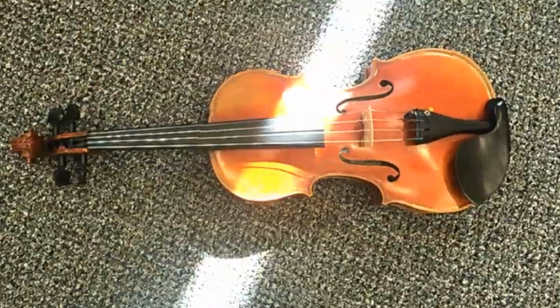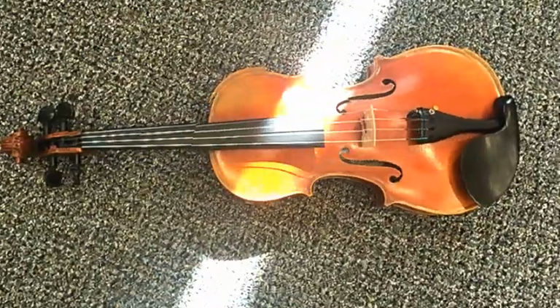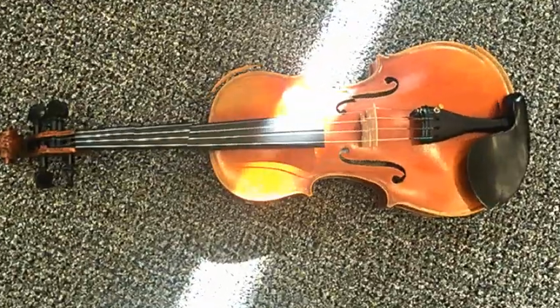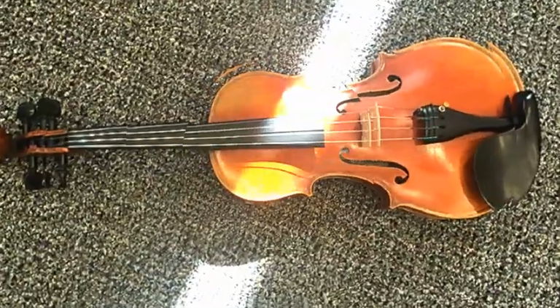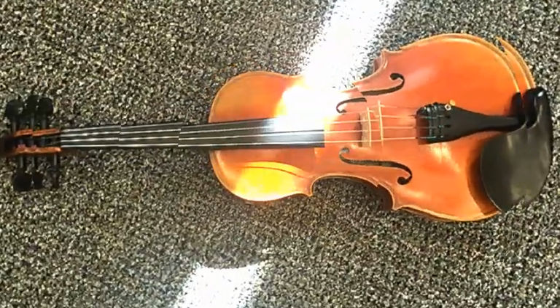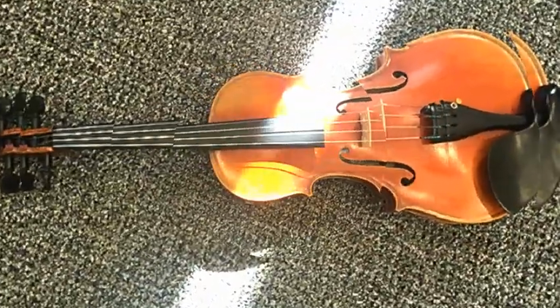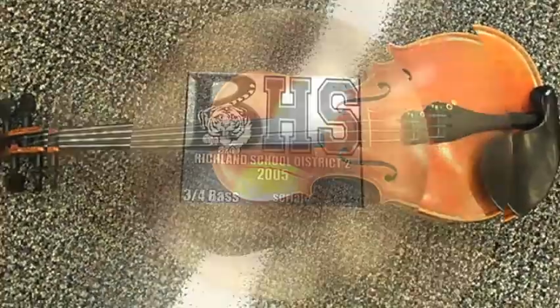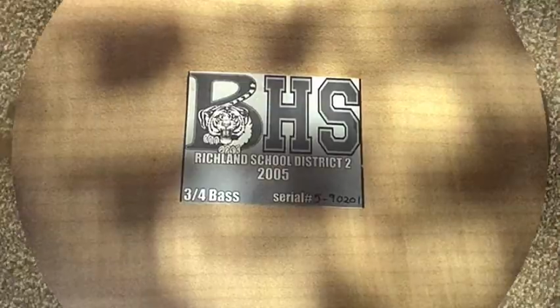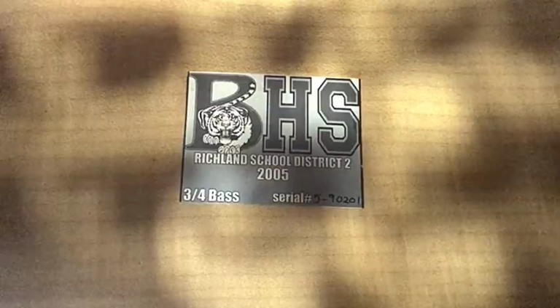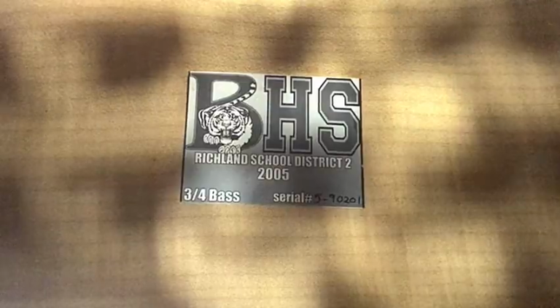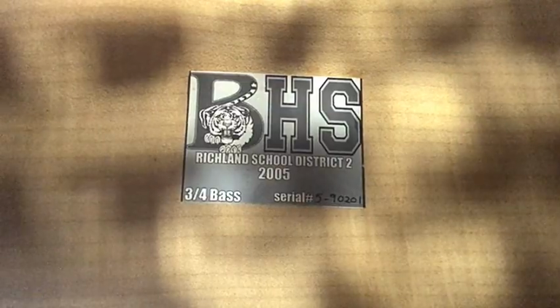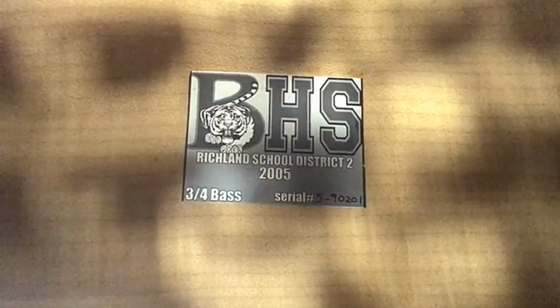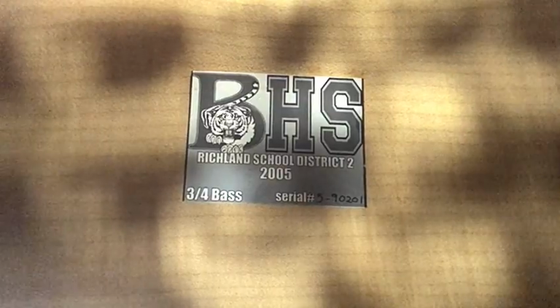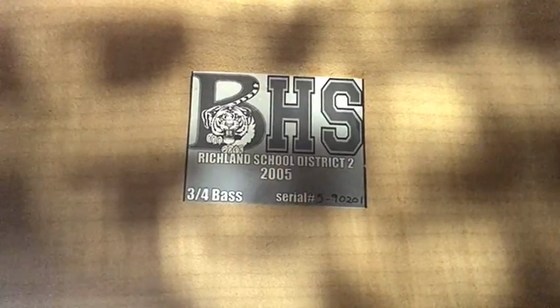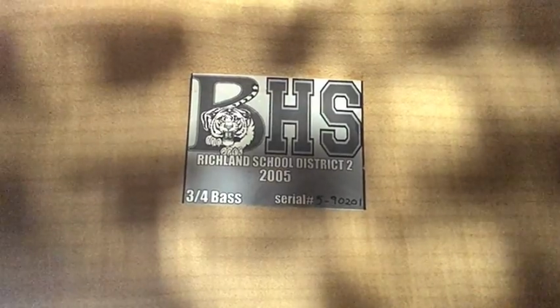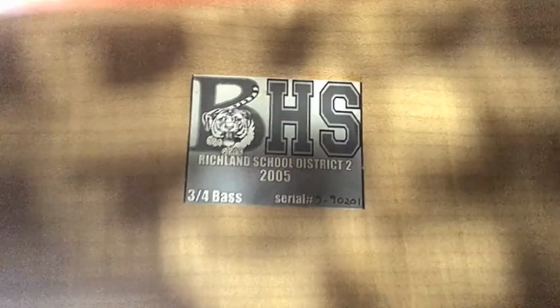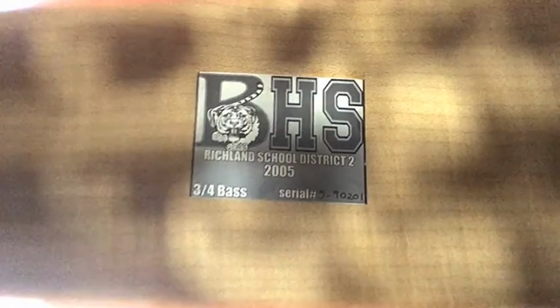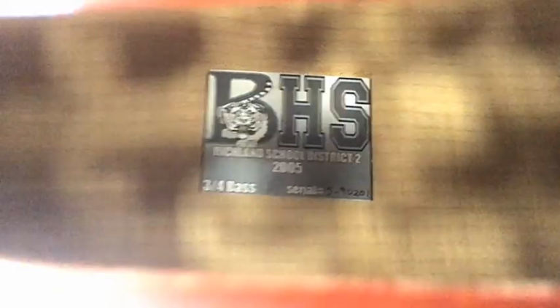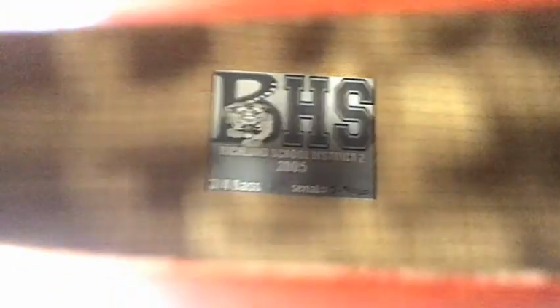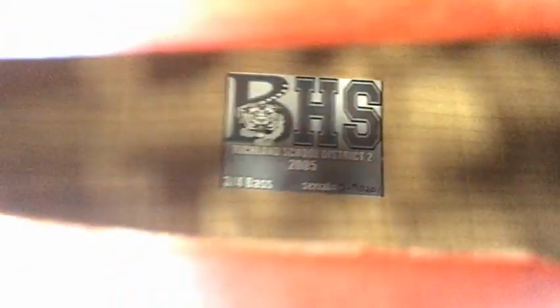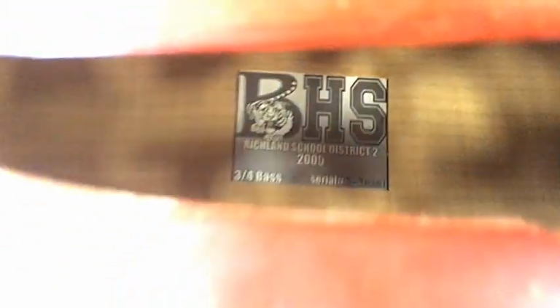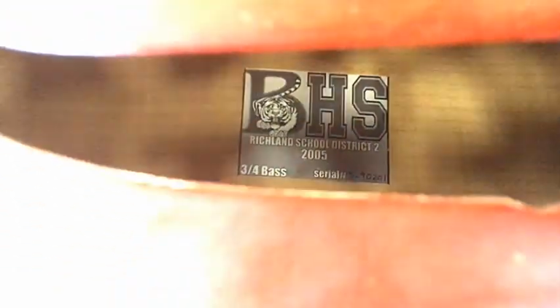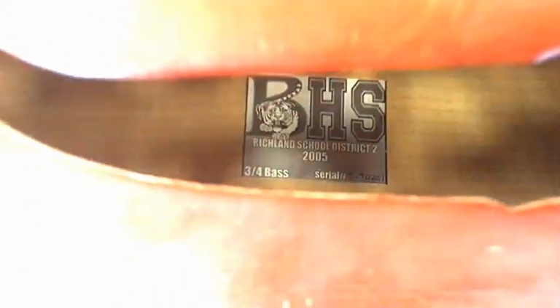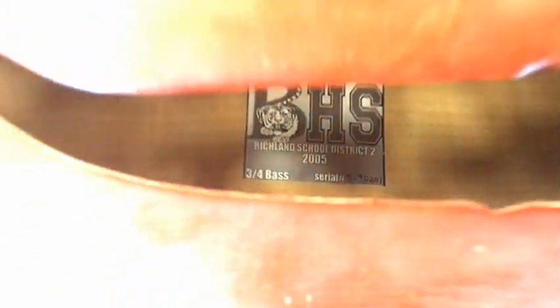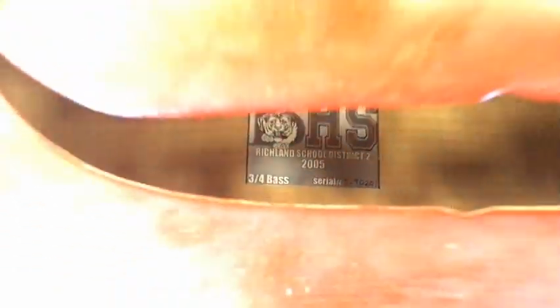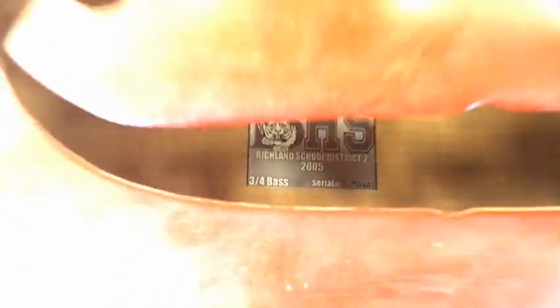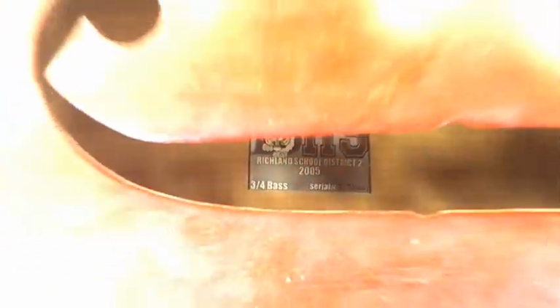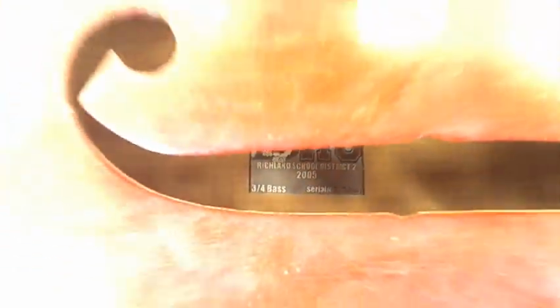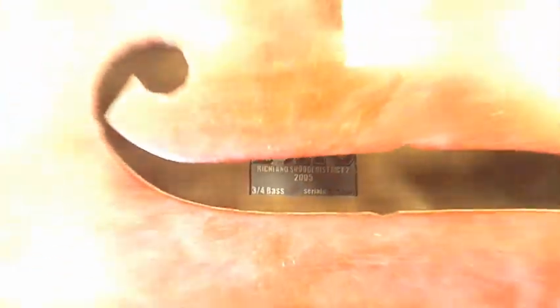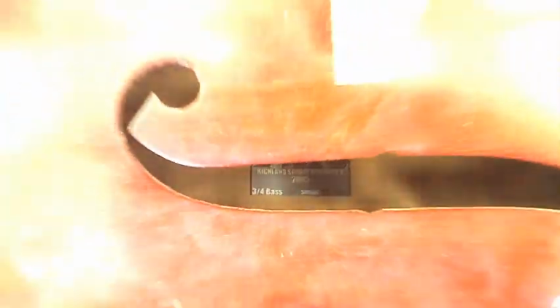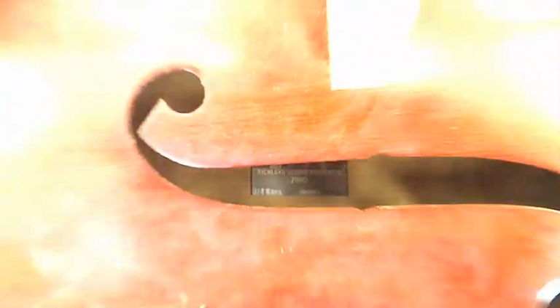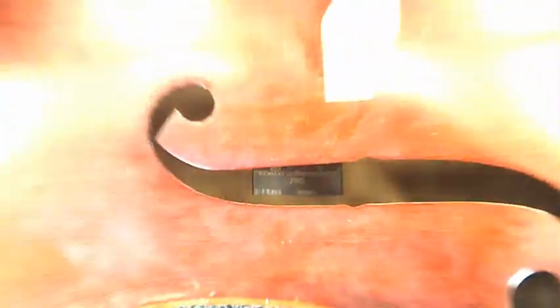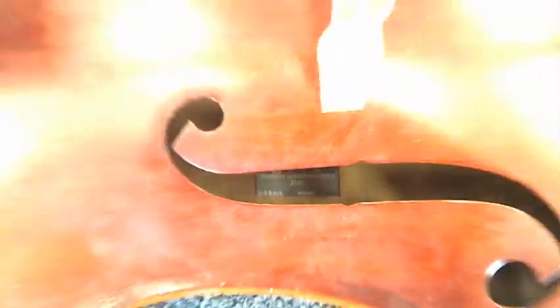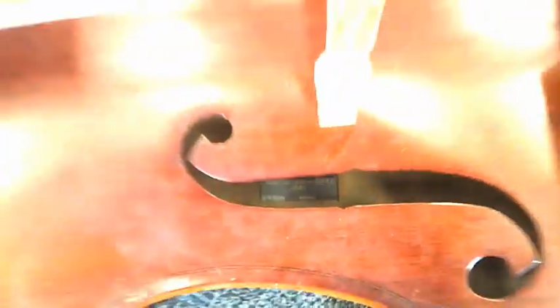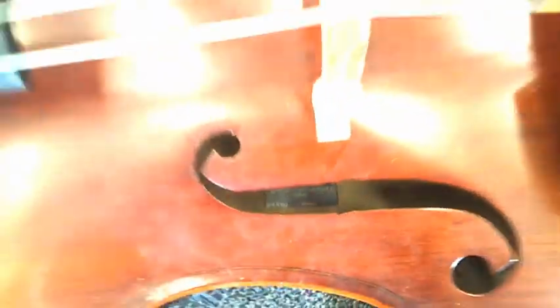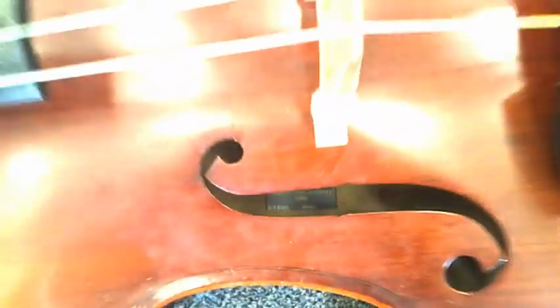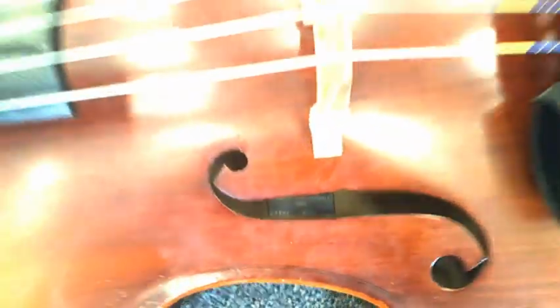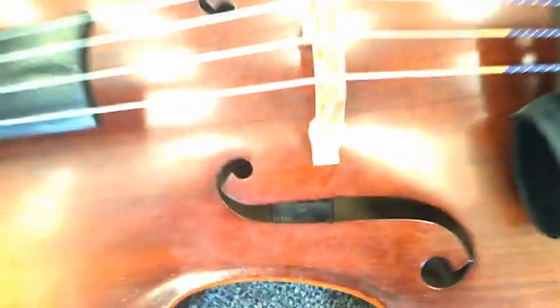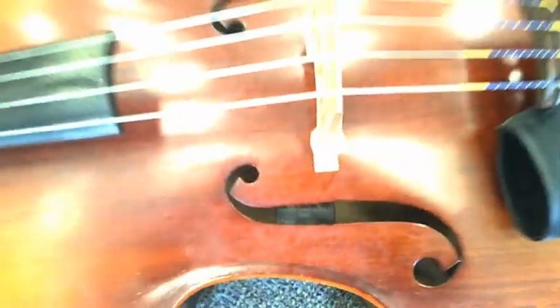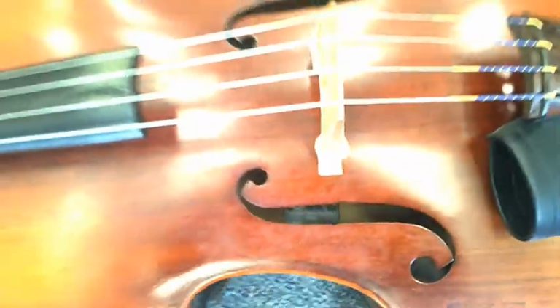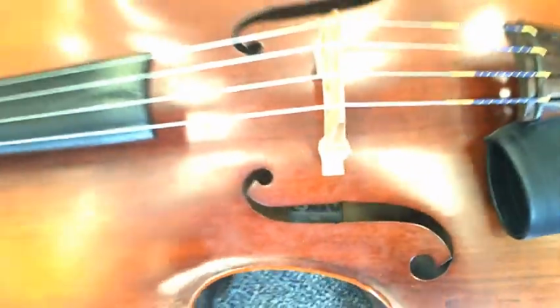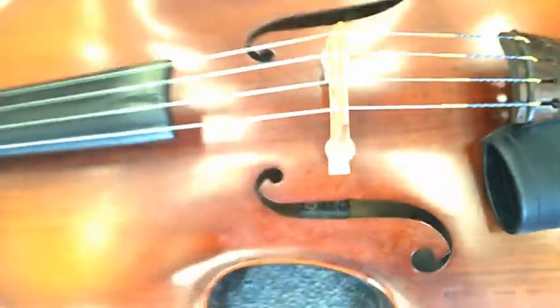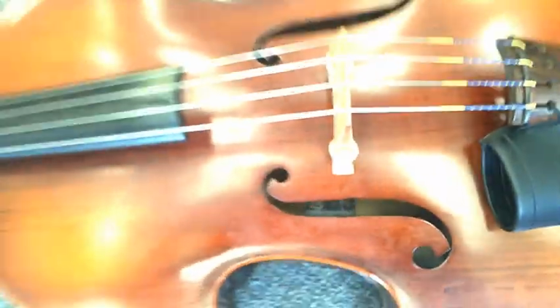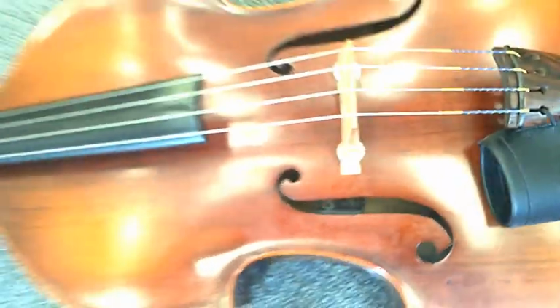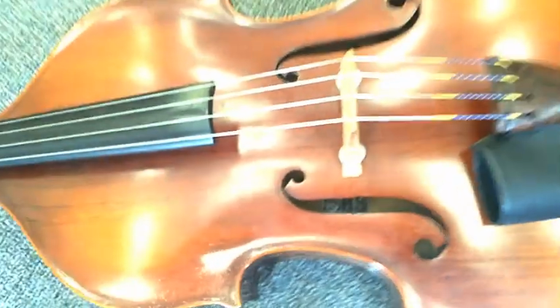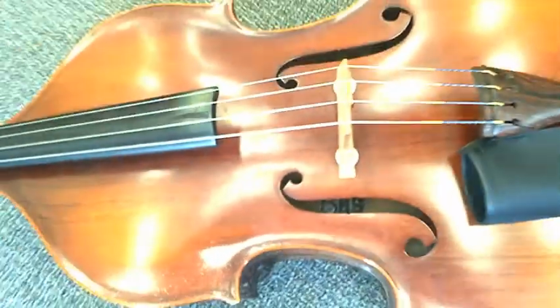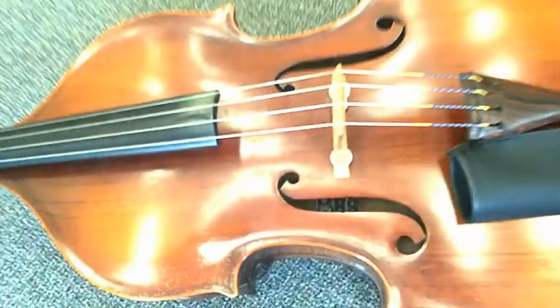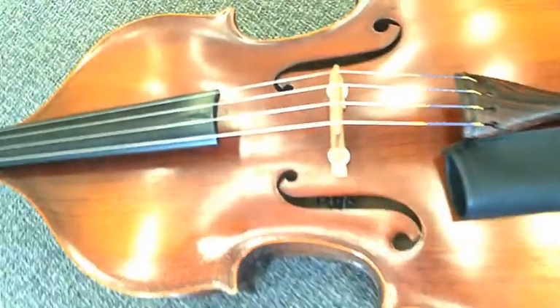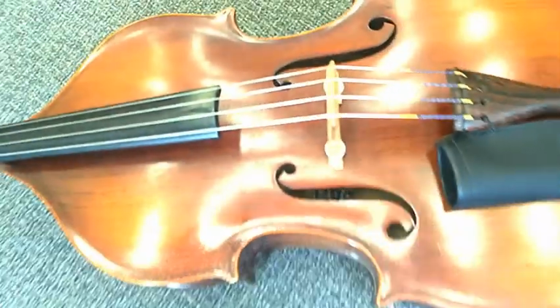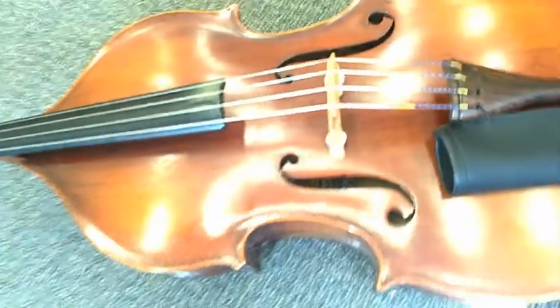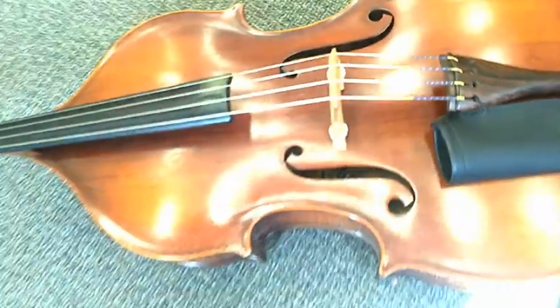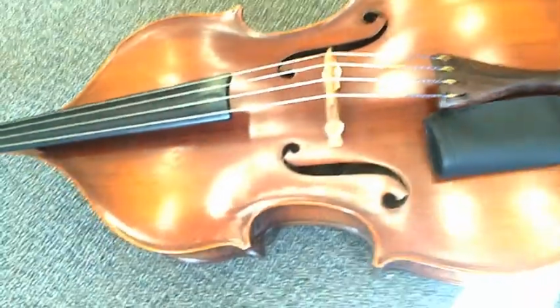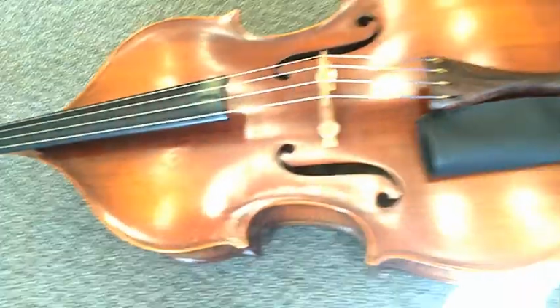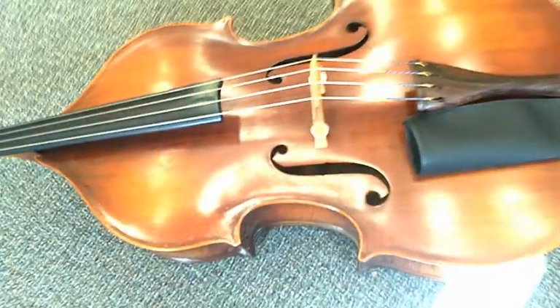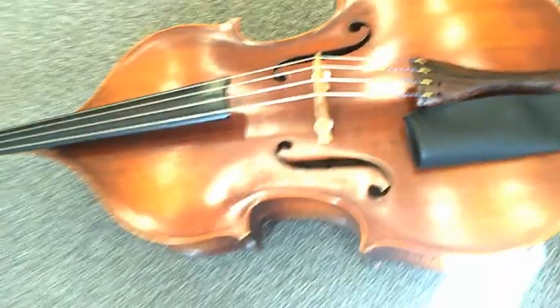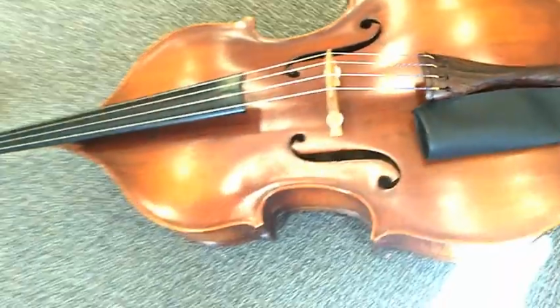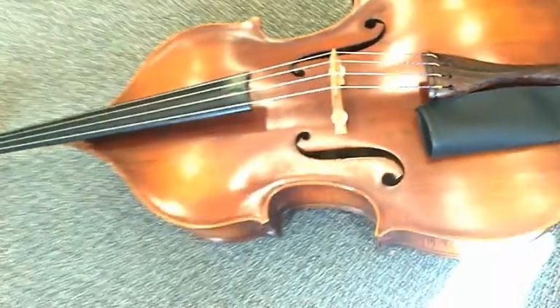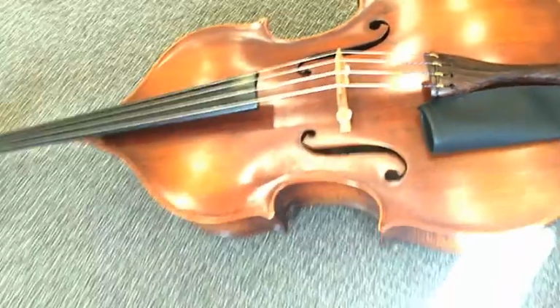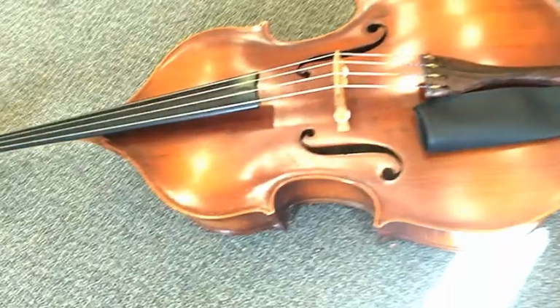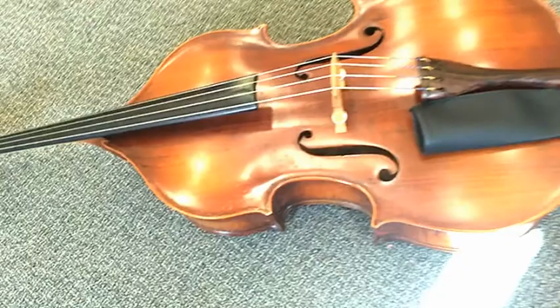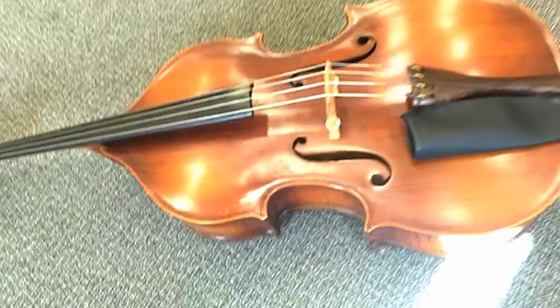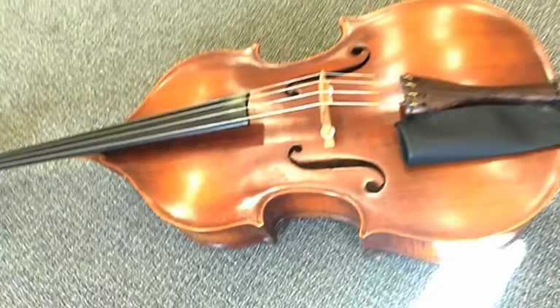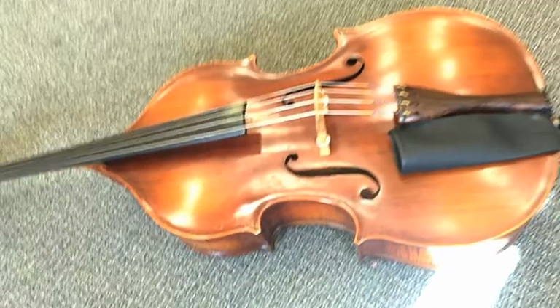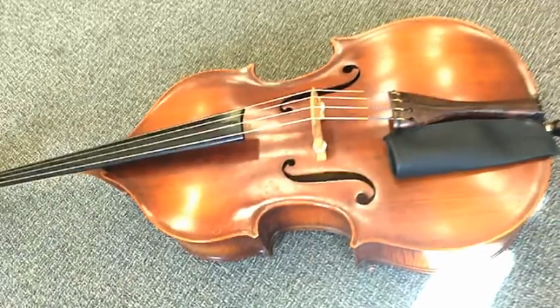Miss Russell is the orchestra director for Blythewood High and is in charge of teaching students to play for concerts and play at performances.